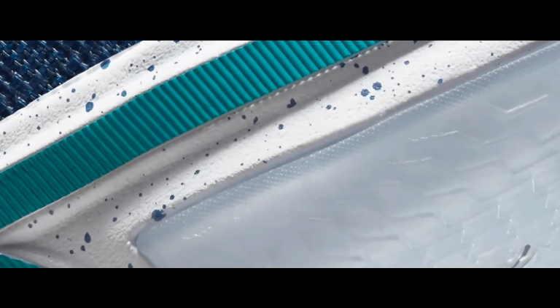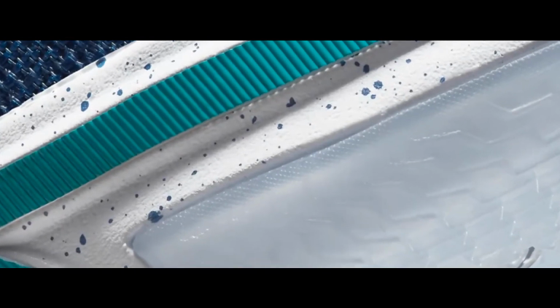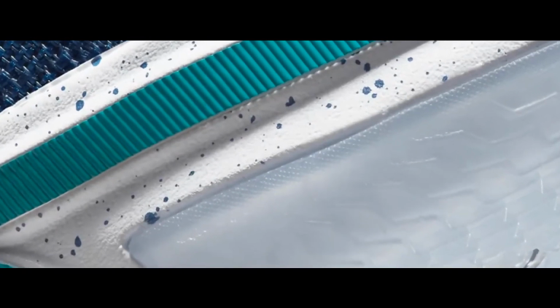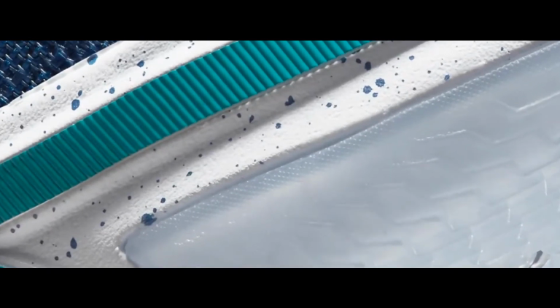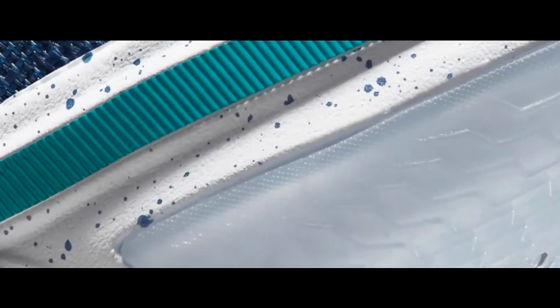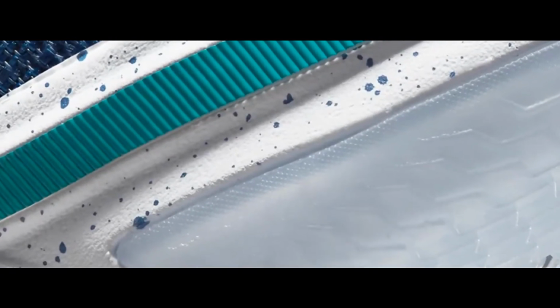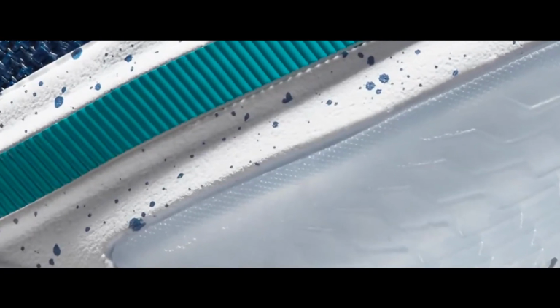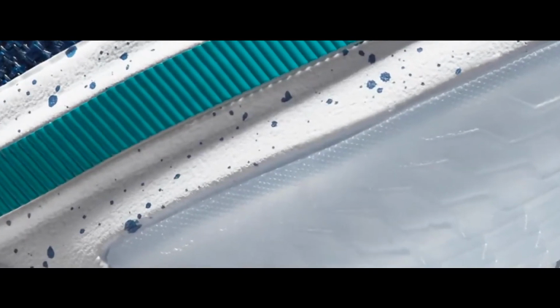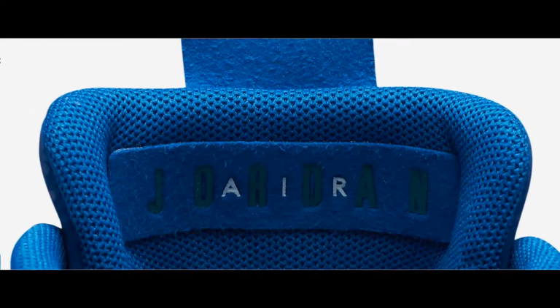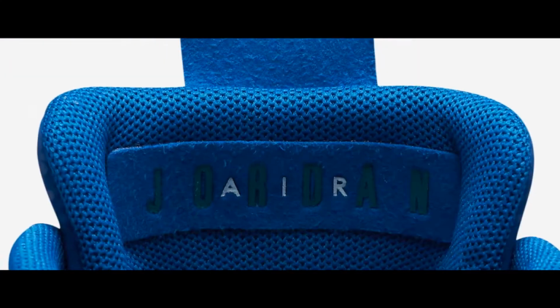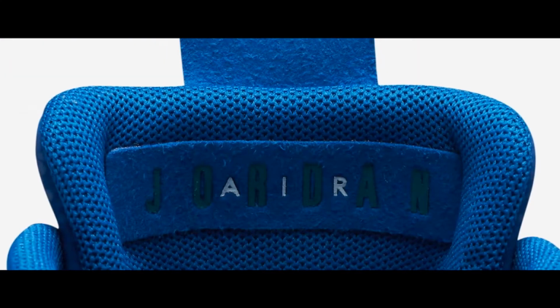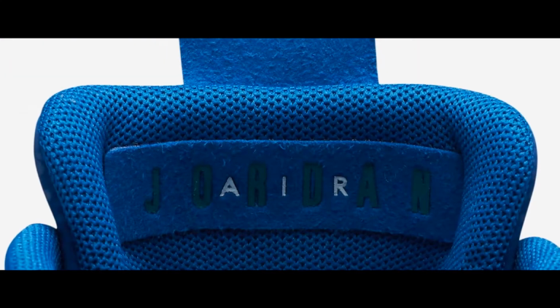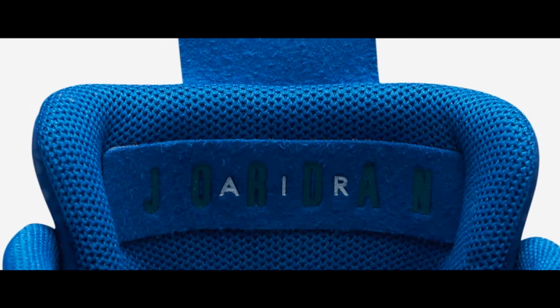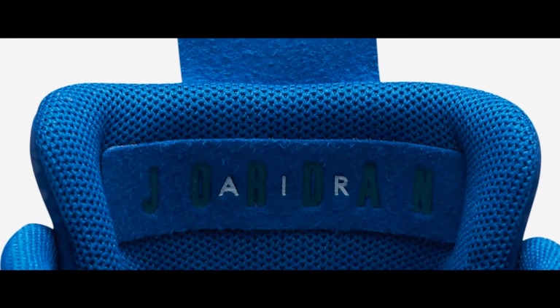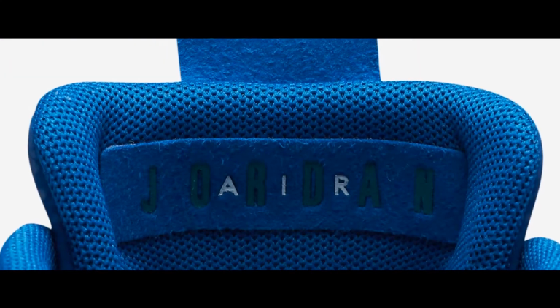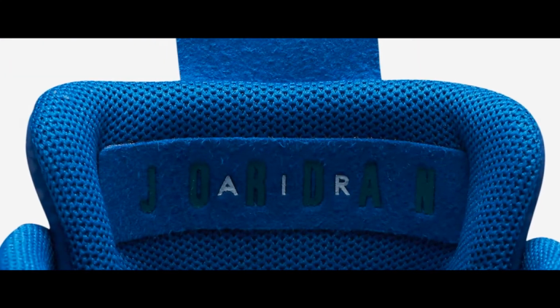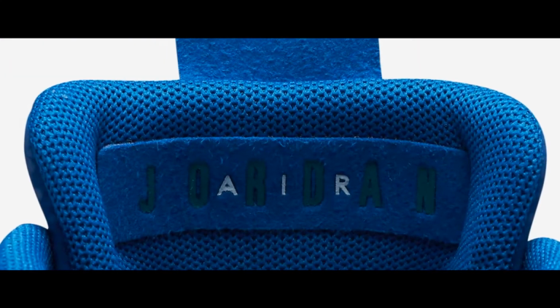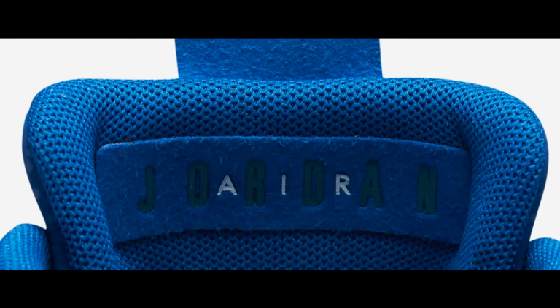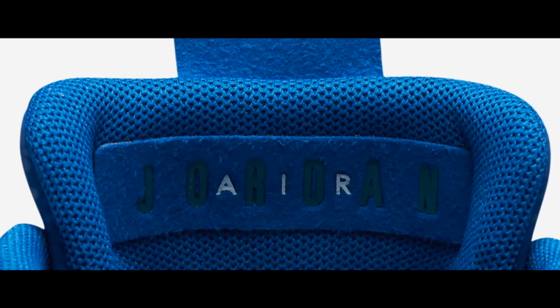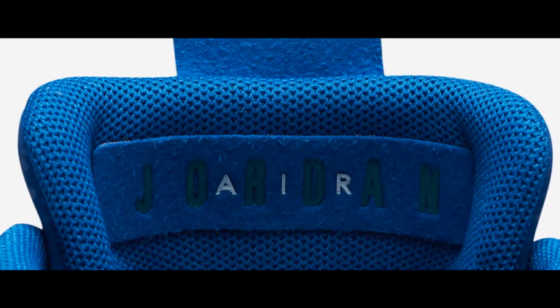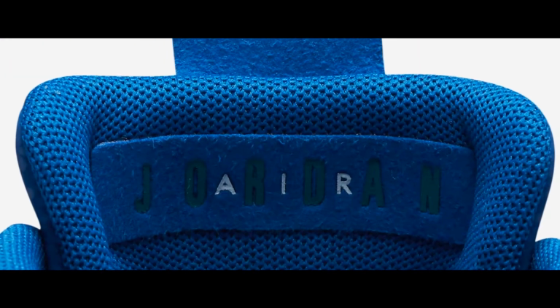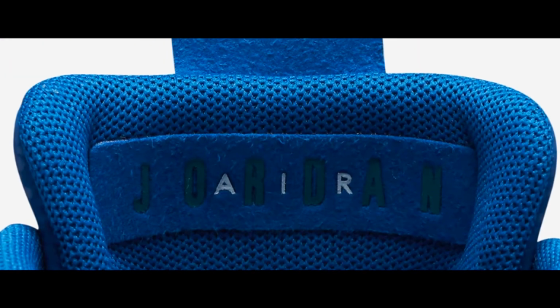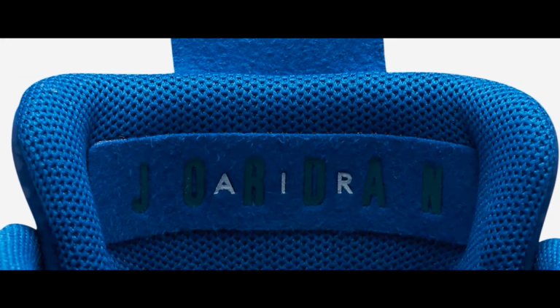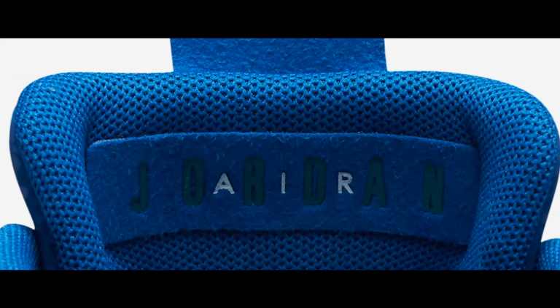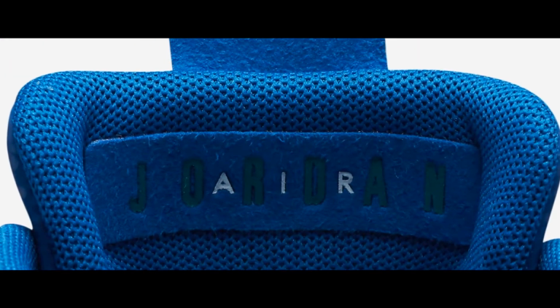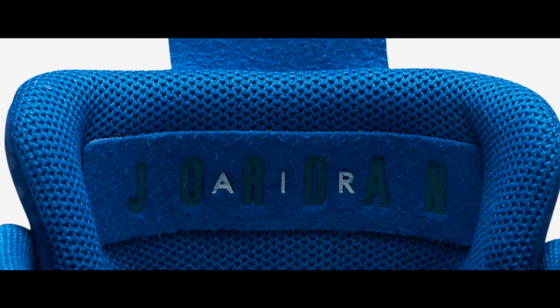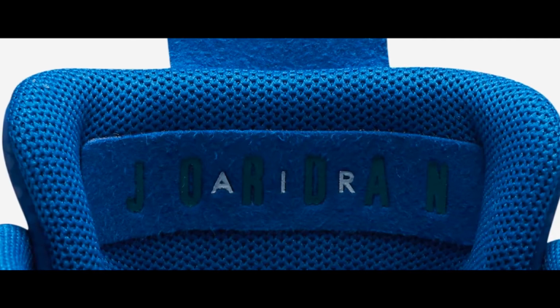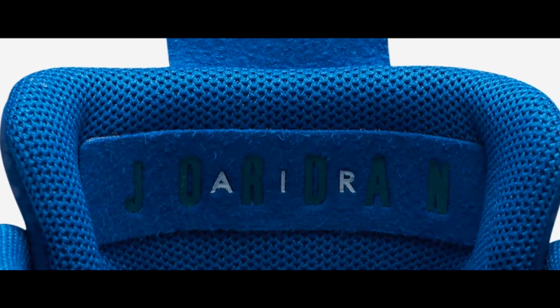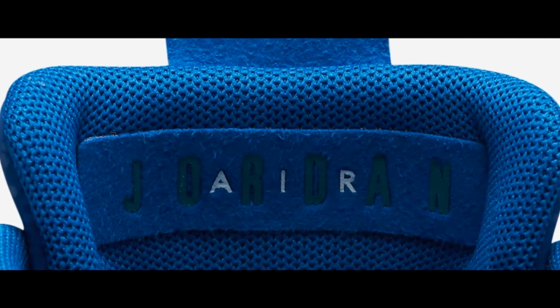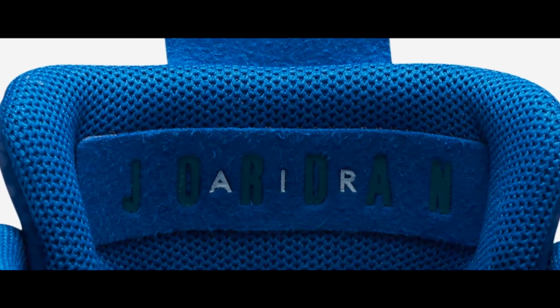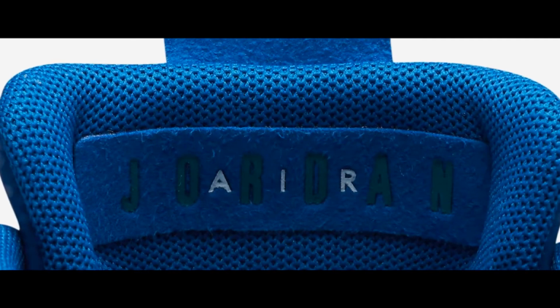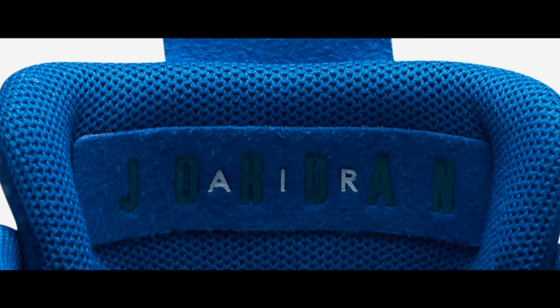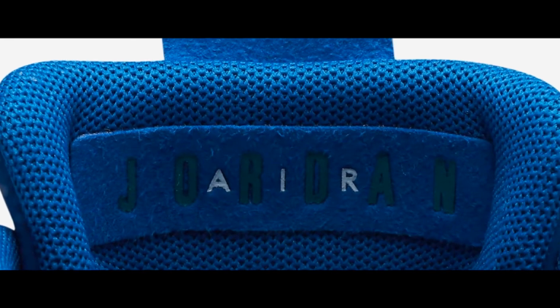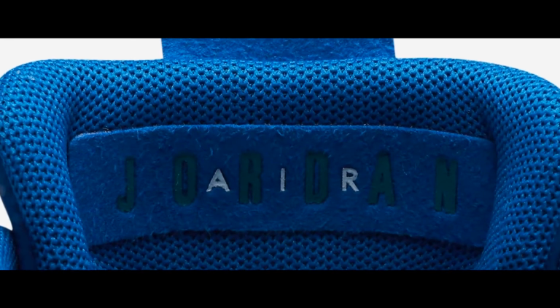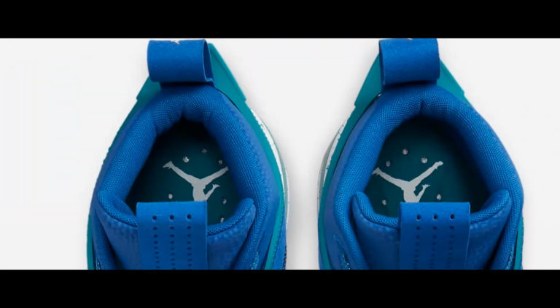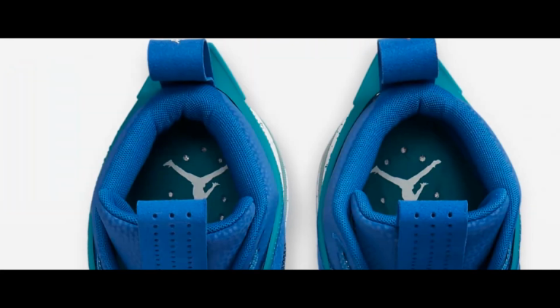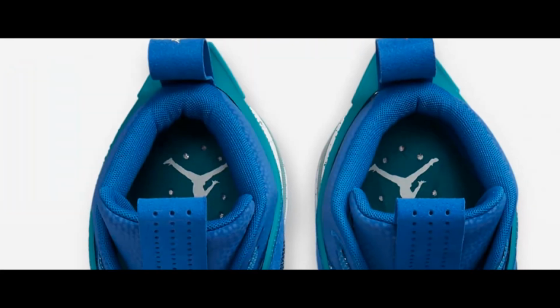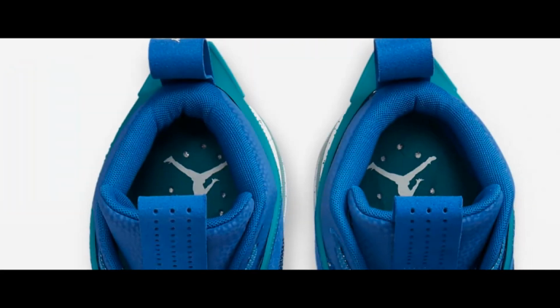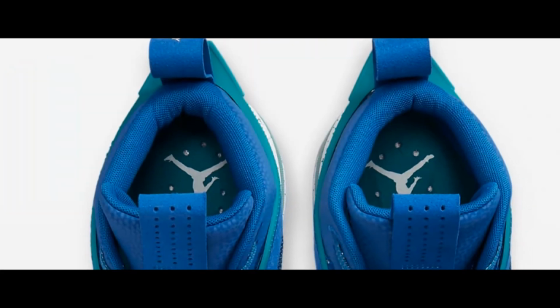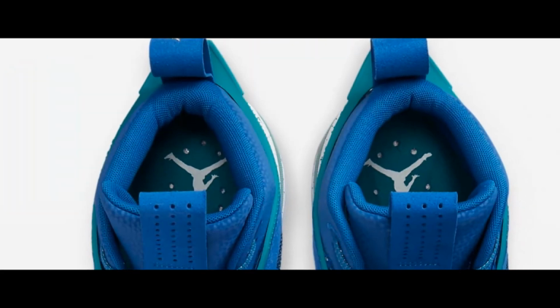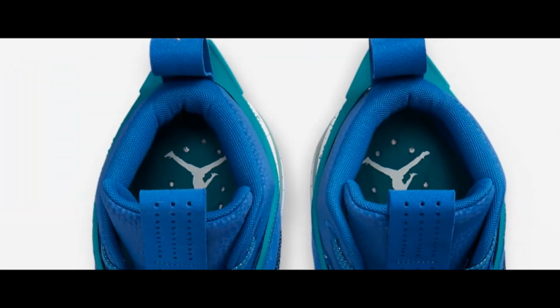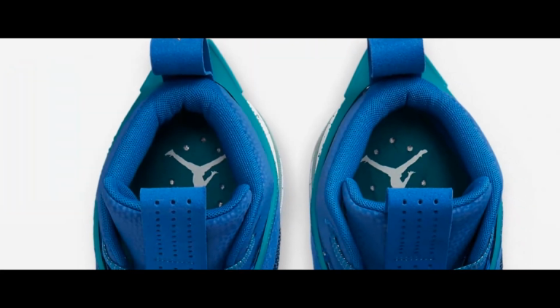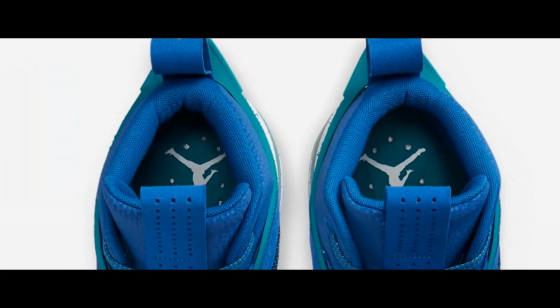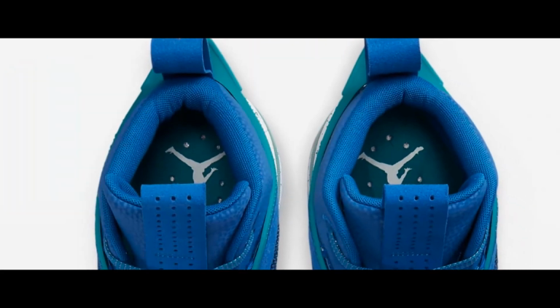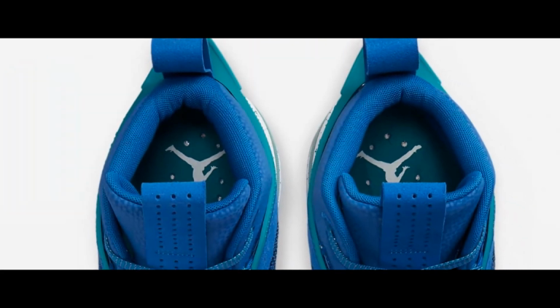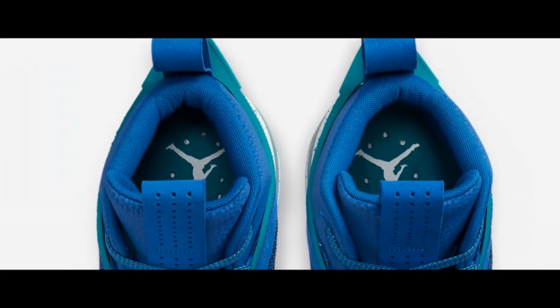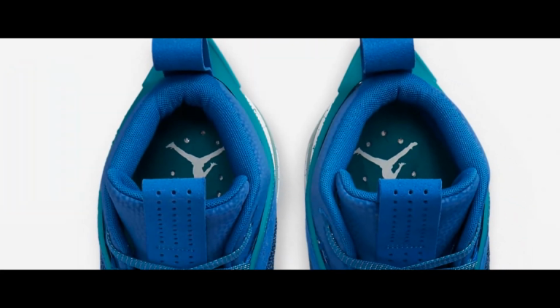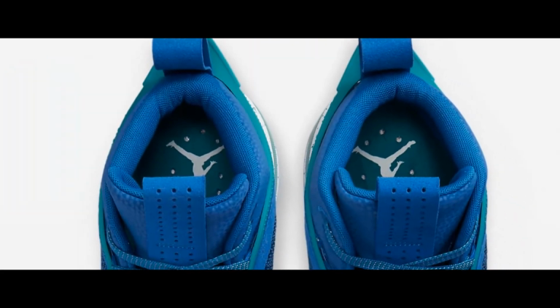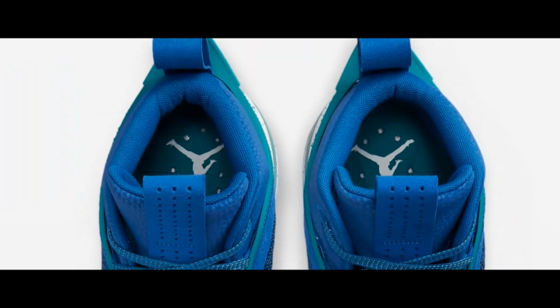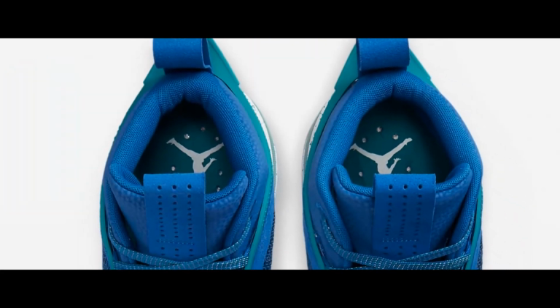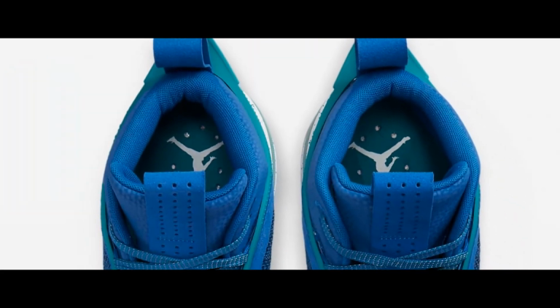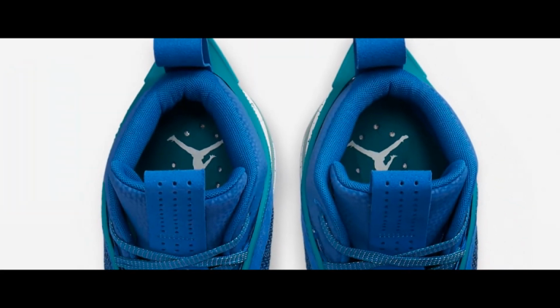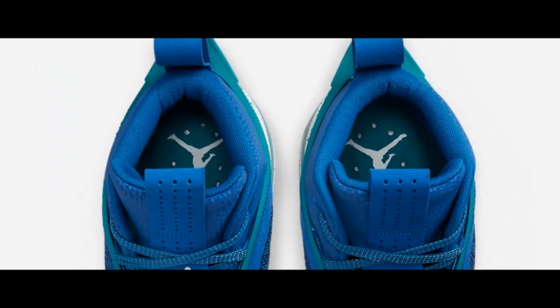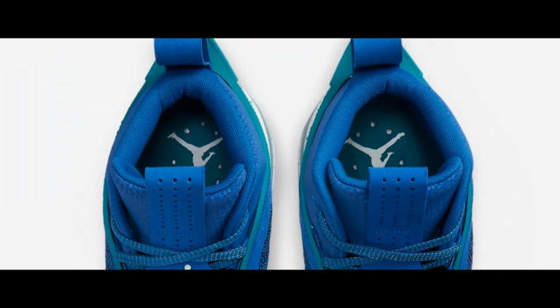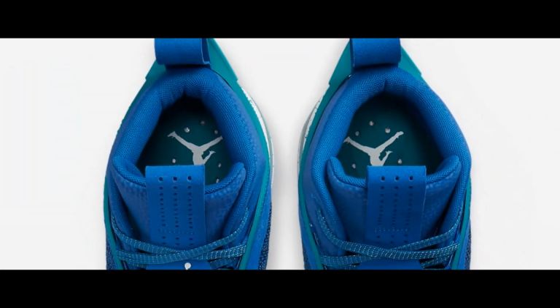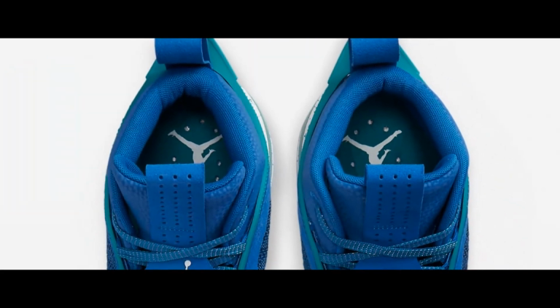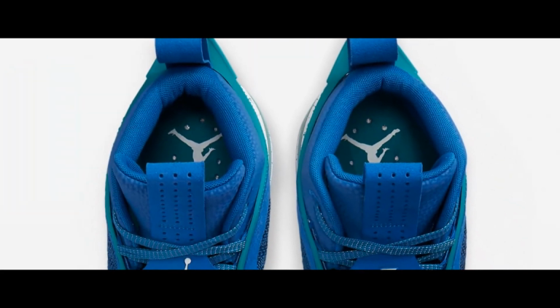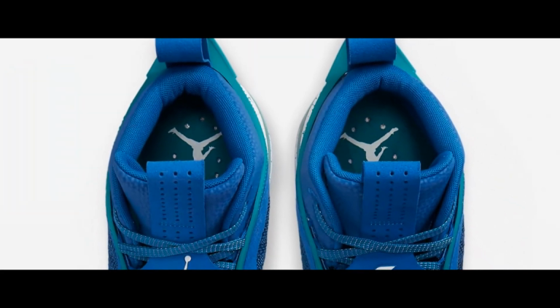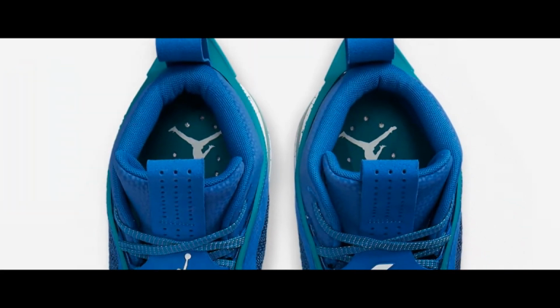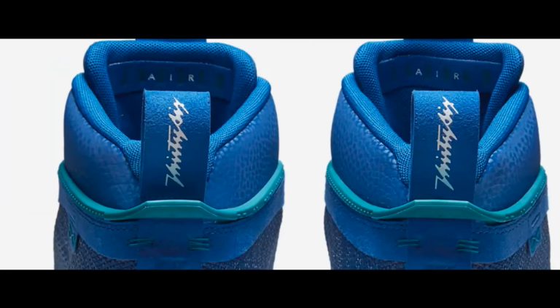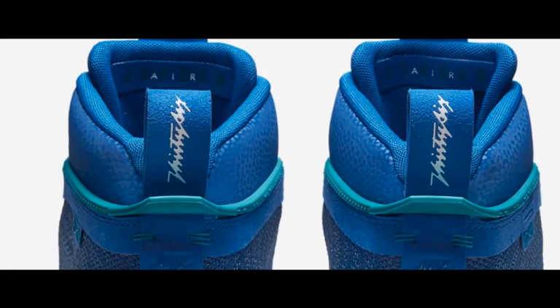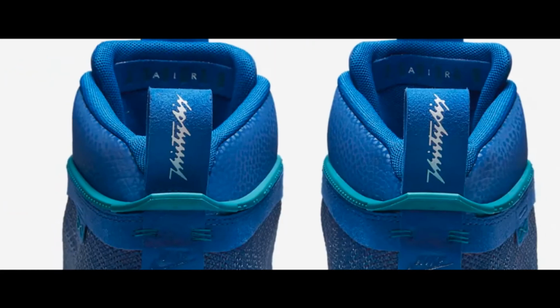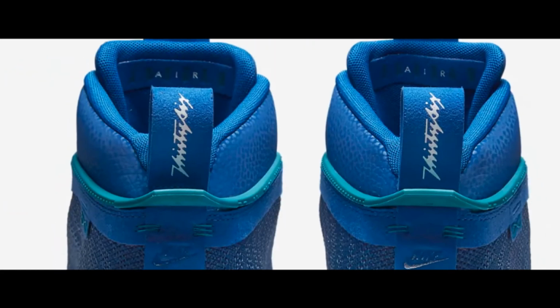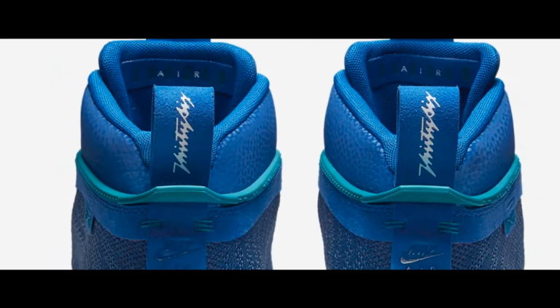Light Flex. A dynamic, flexible tongue includes targeted padding over the top to ease lace pressure and to provide plush comfort without added weight.